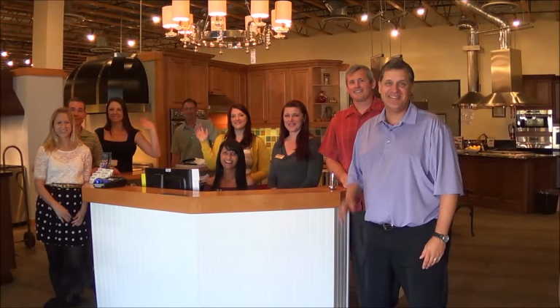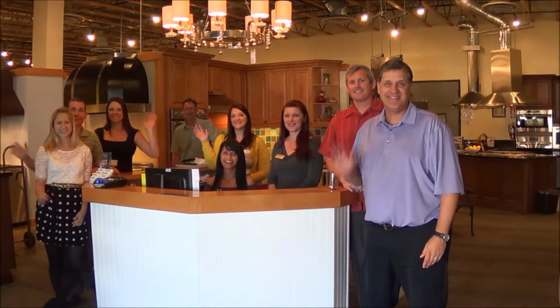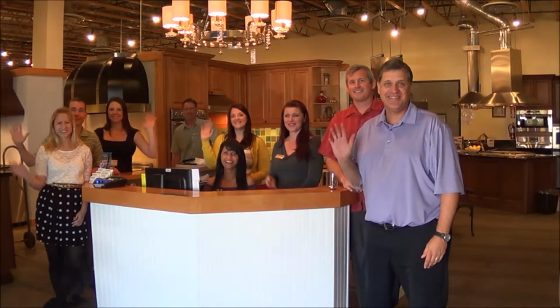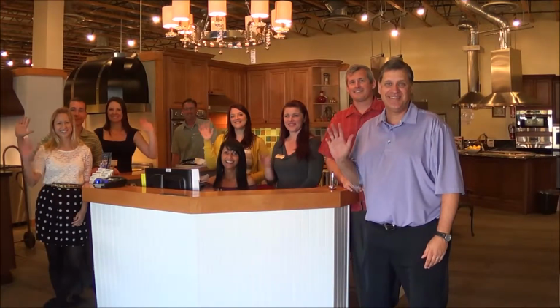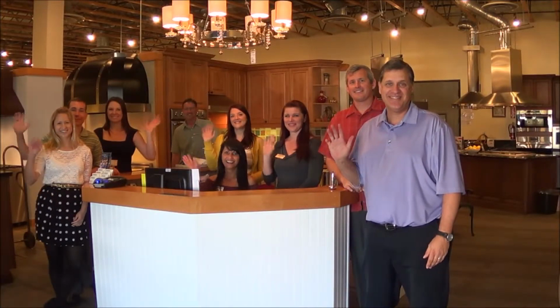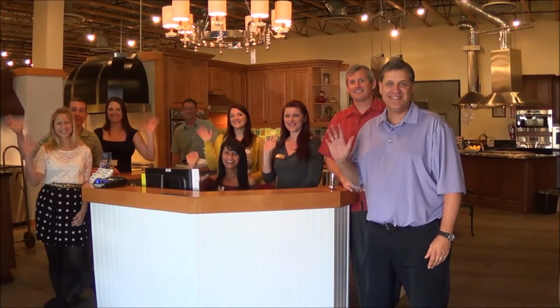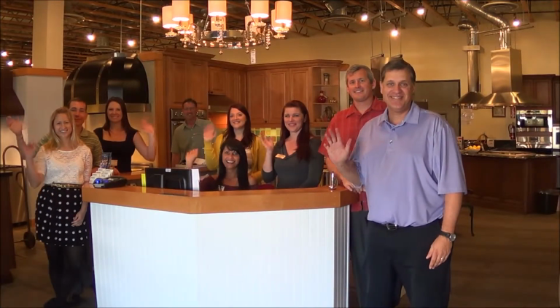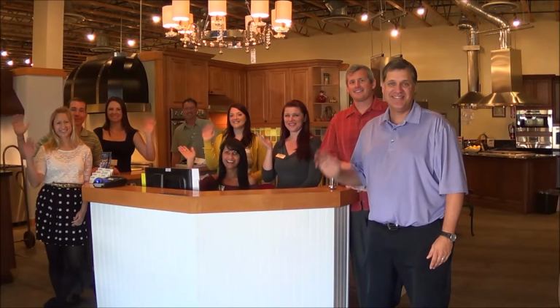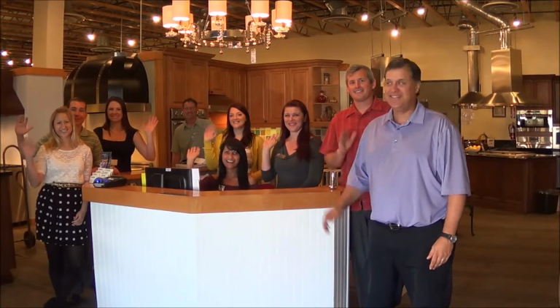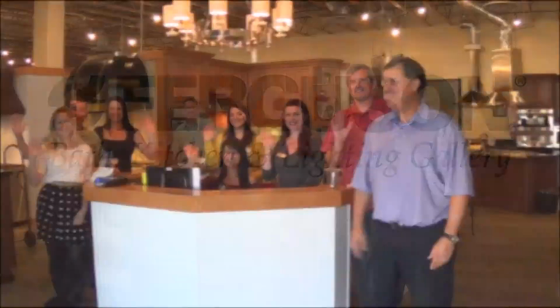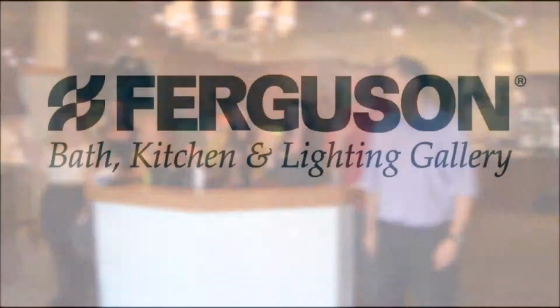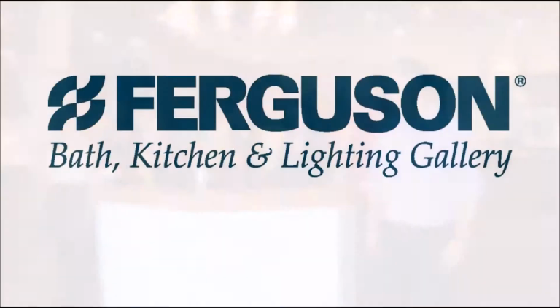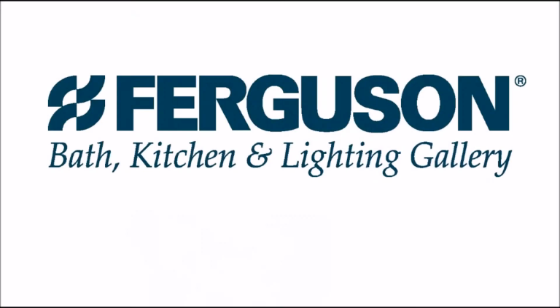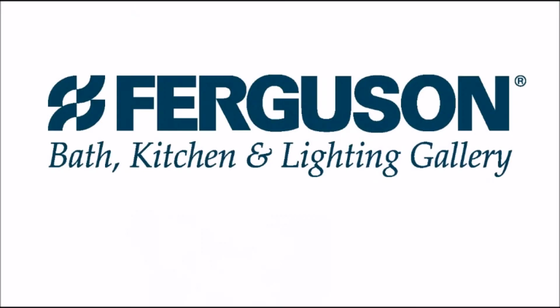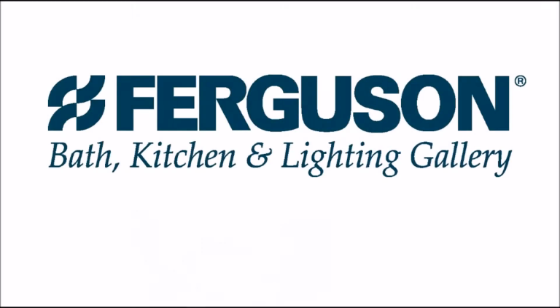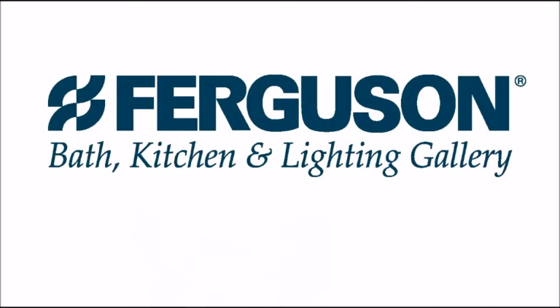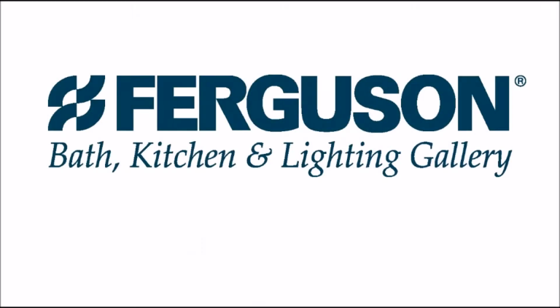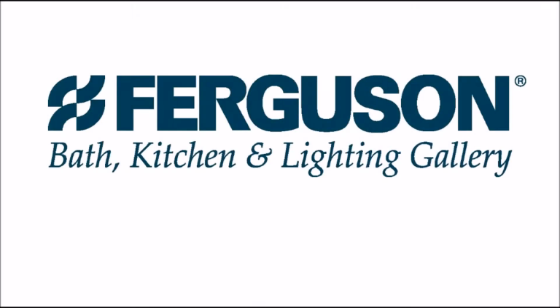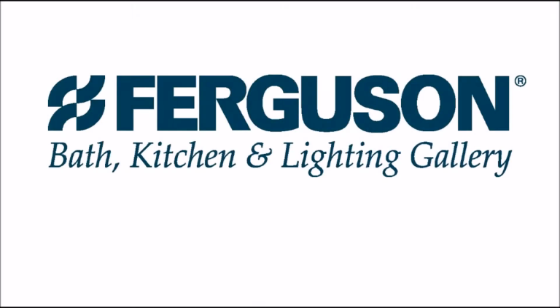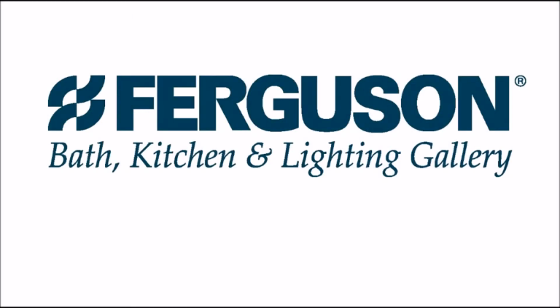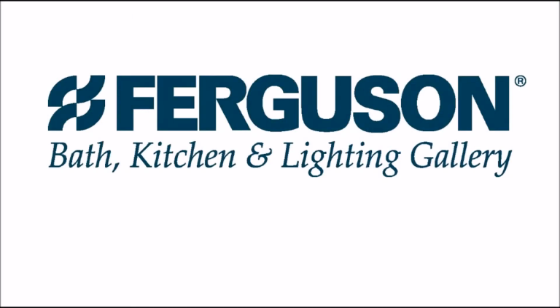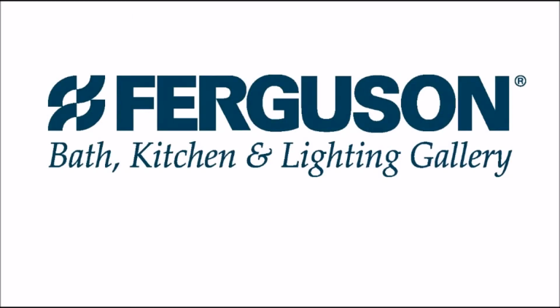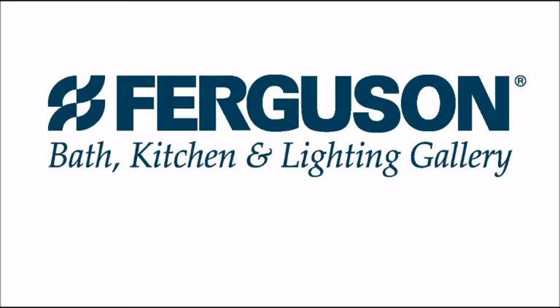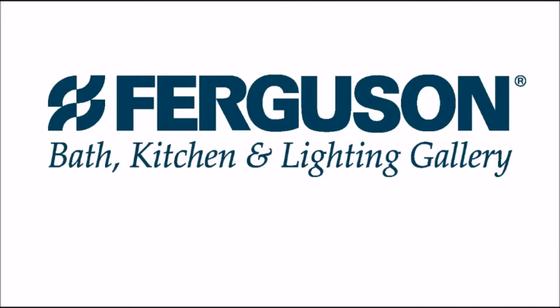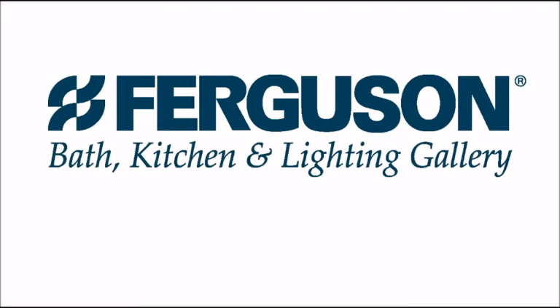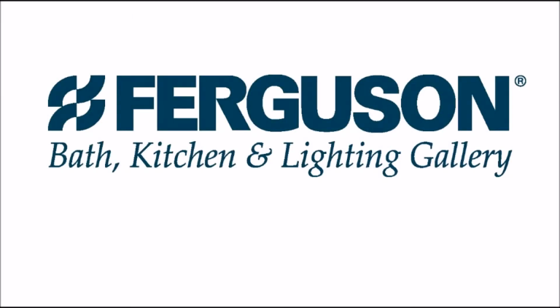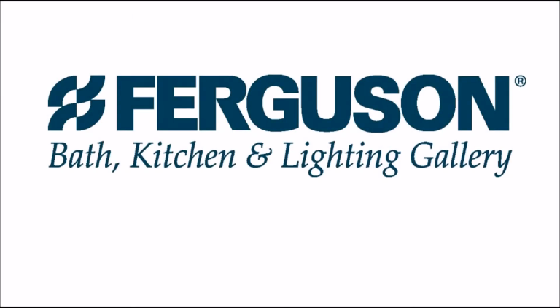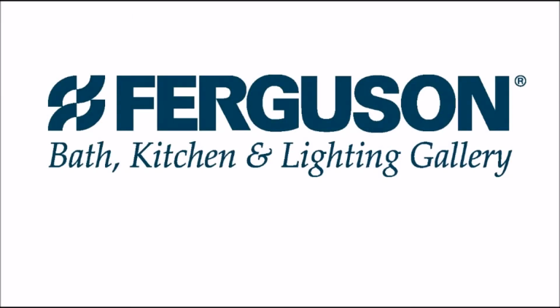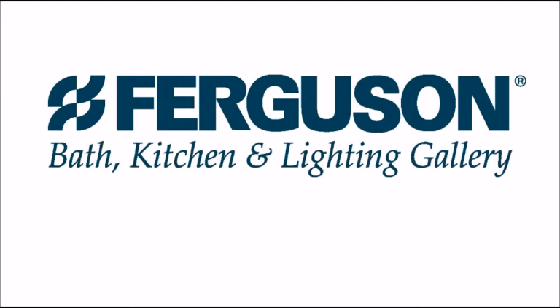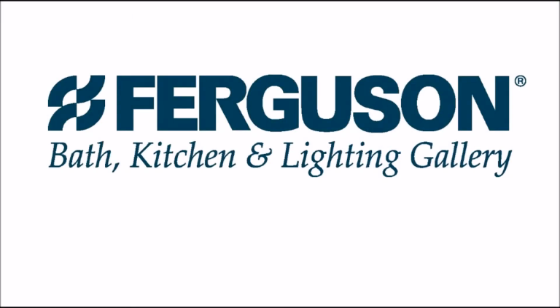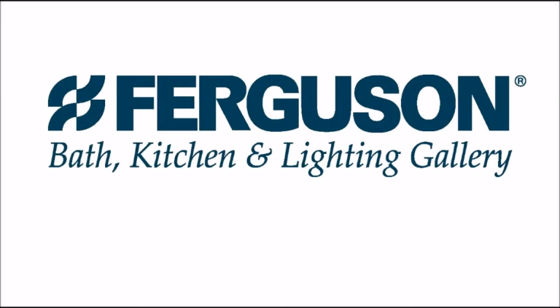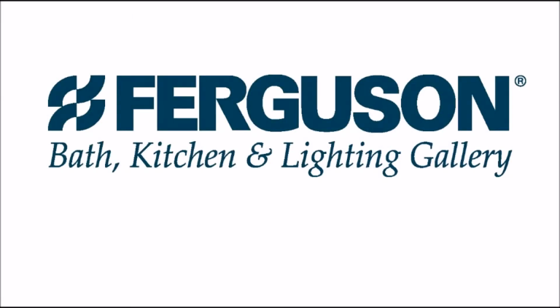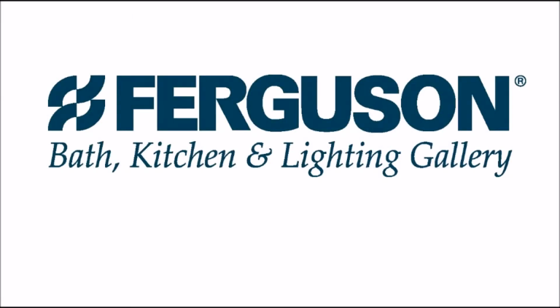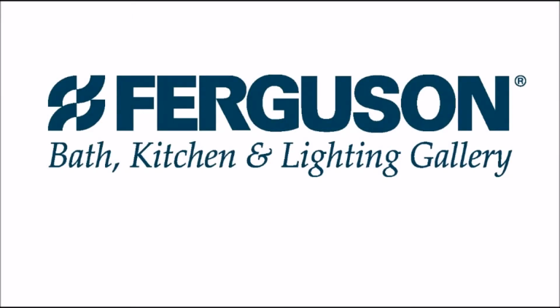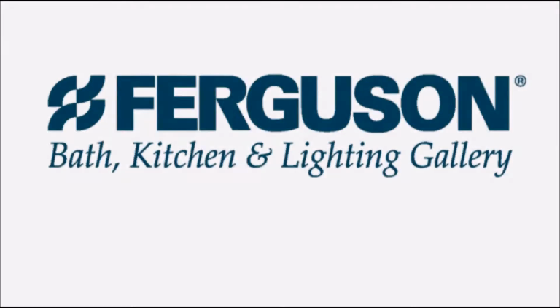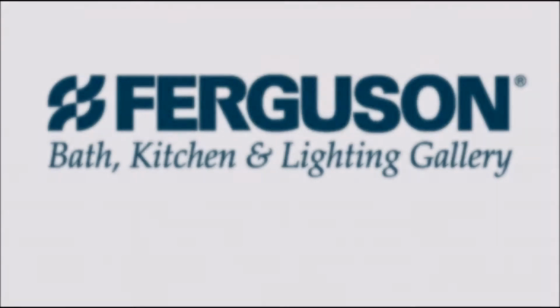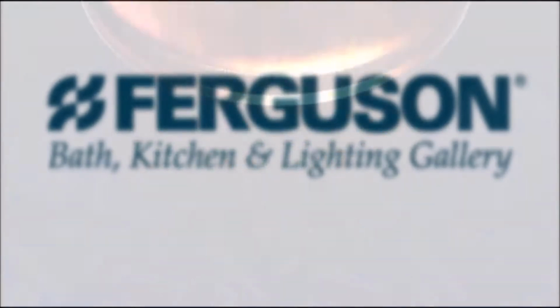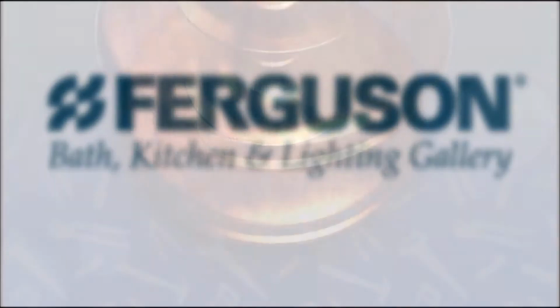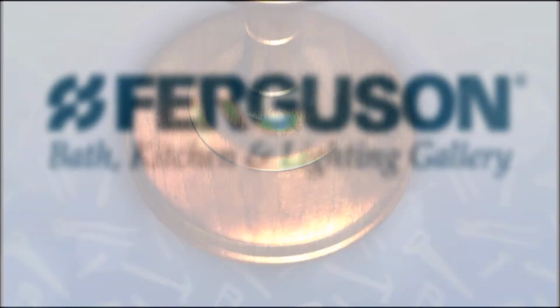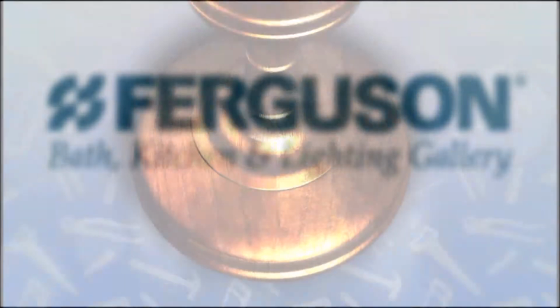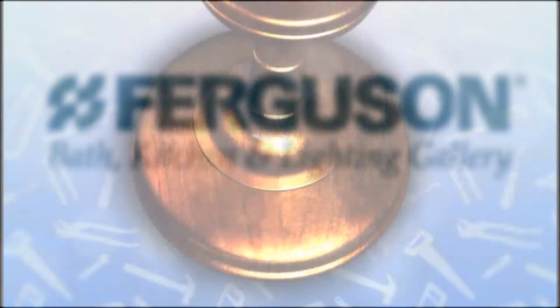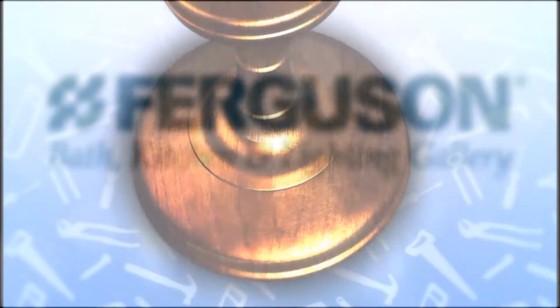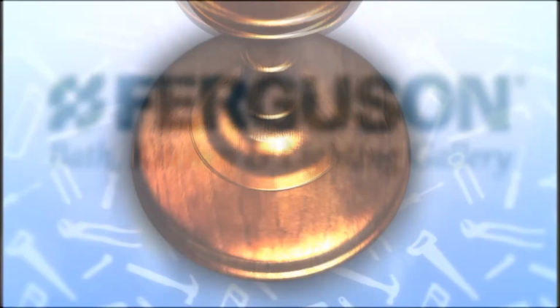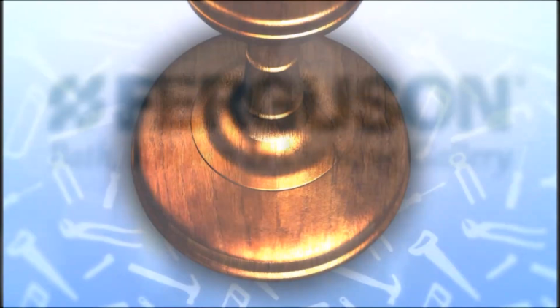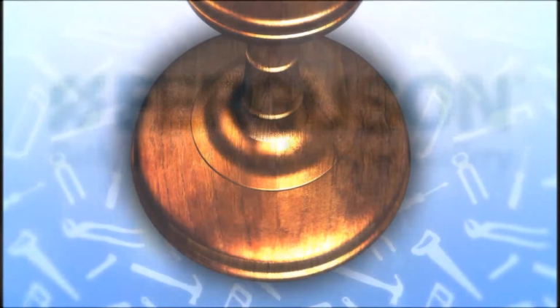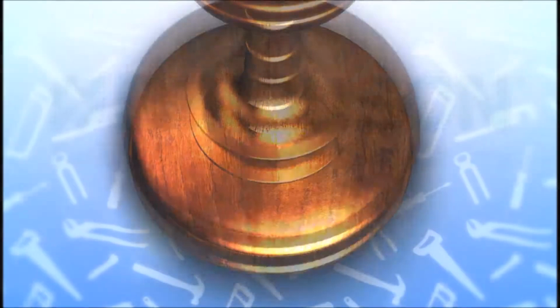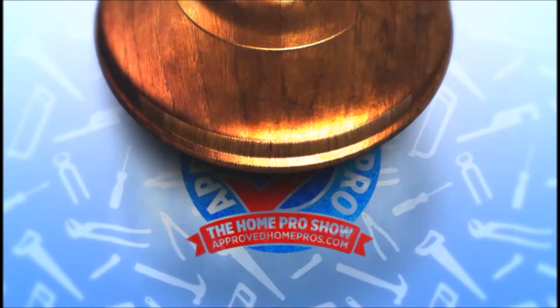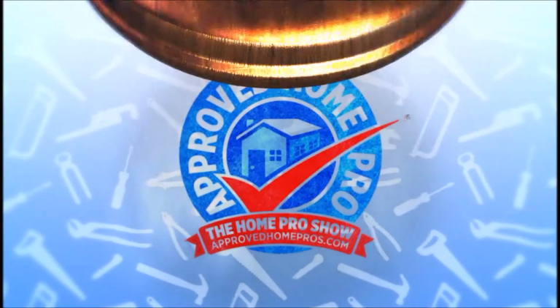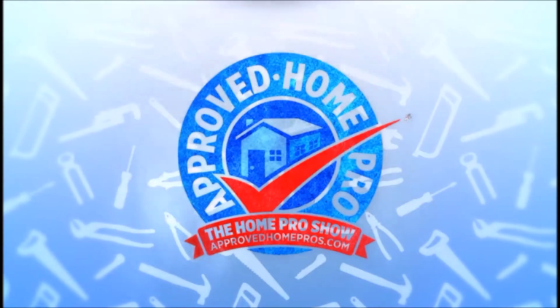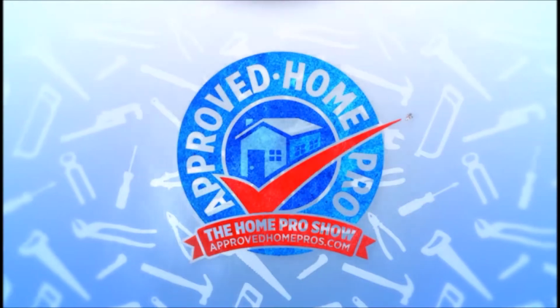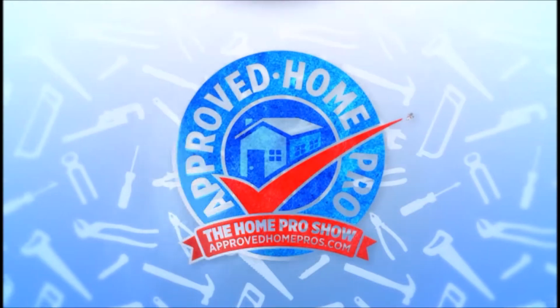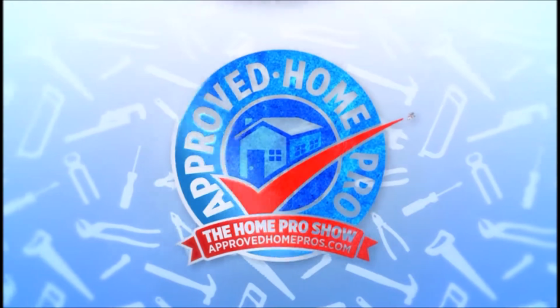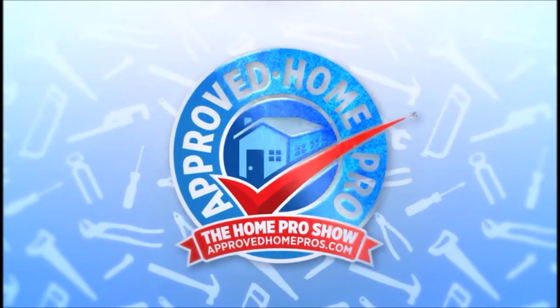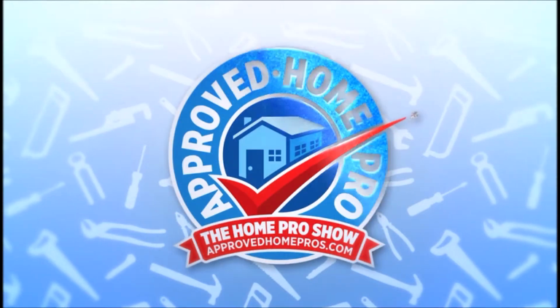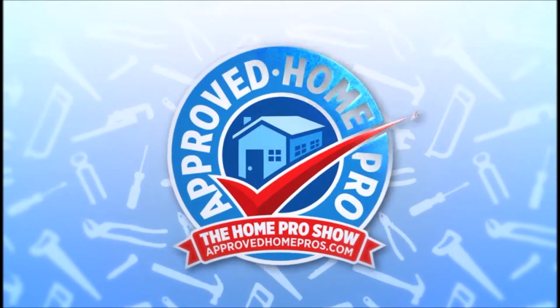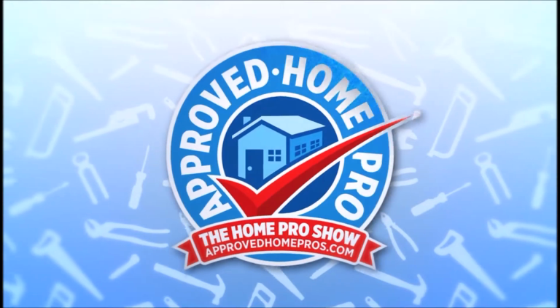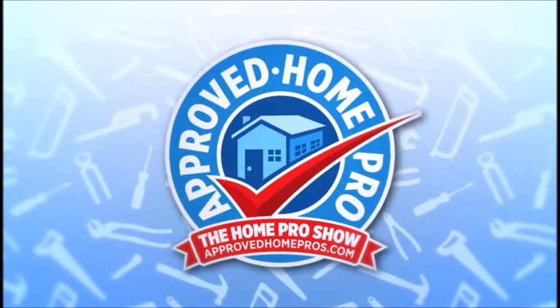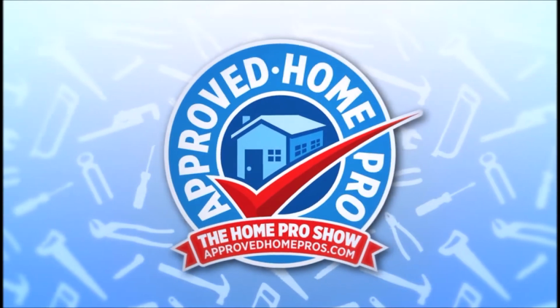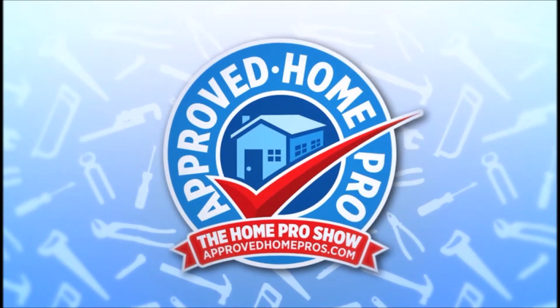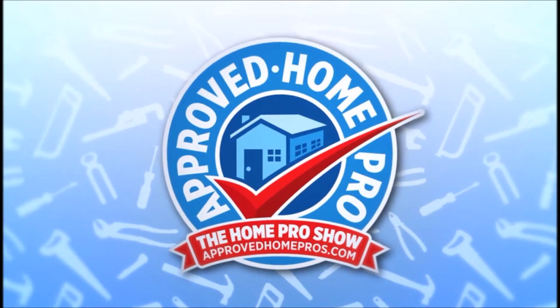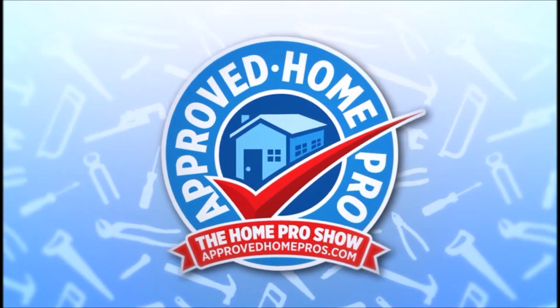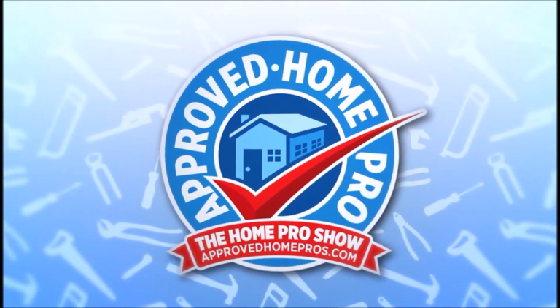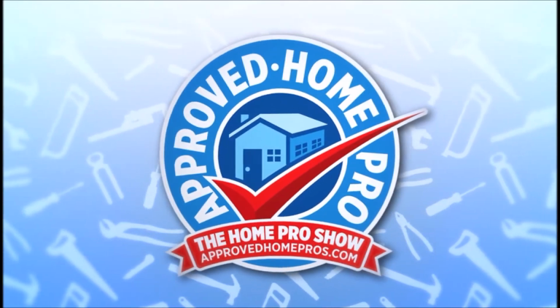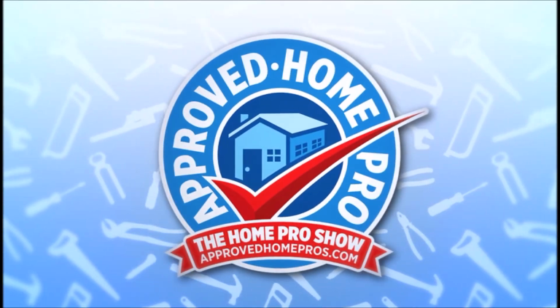The Ferguson team at Mercury Street is always so great, so we recommend you go see our friends at Ferguson, Mercury Street.